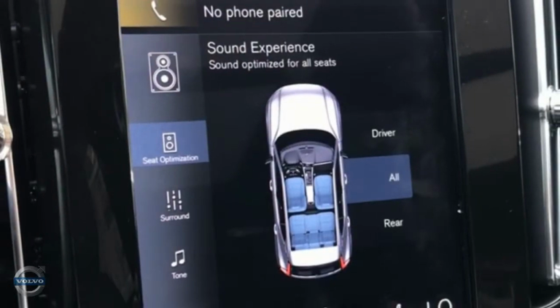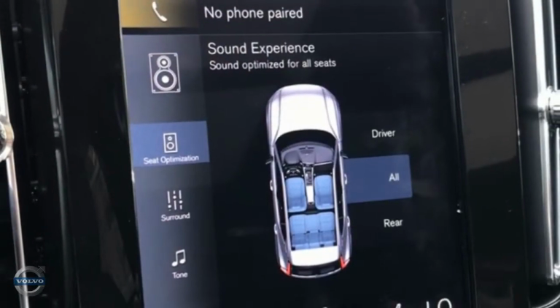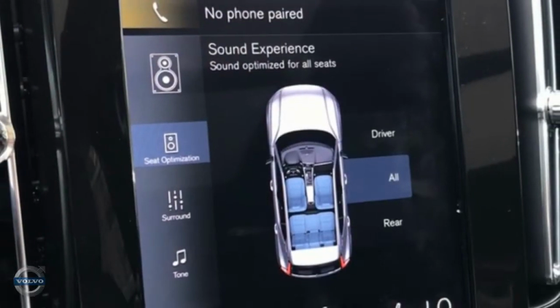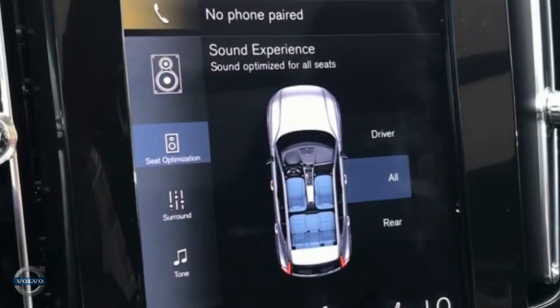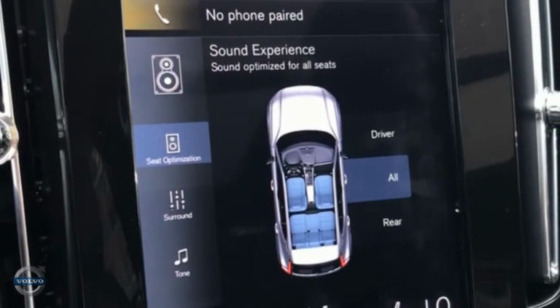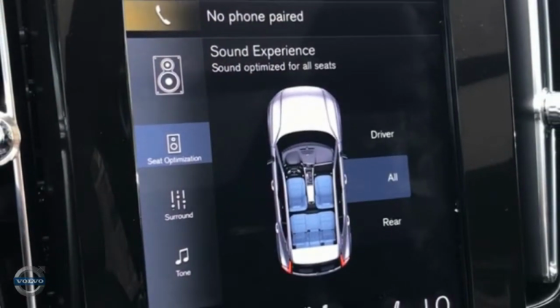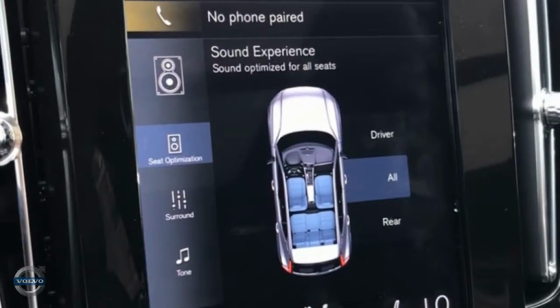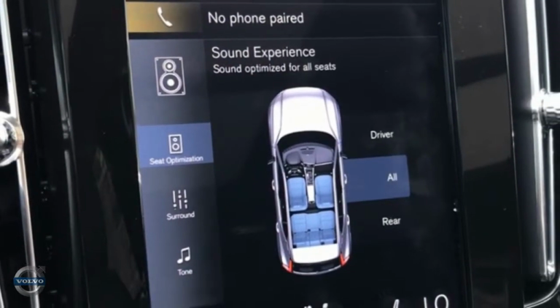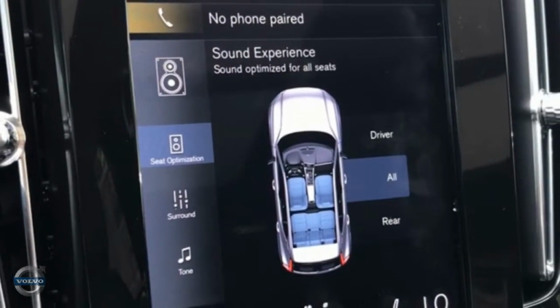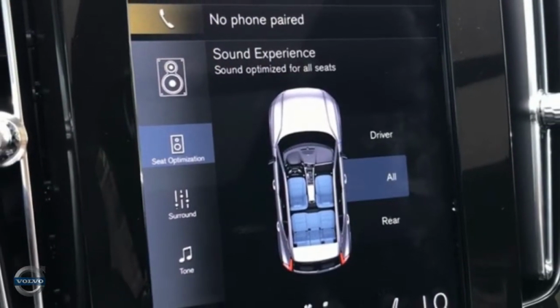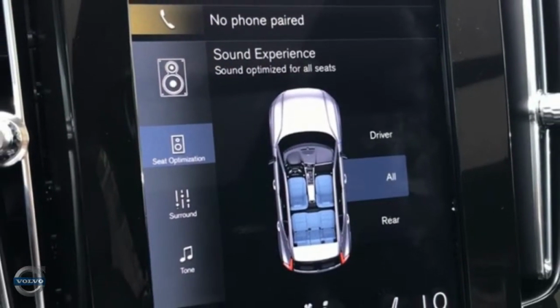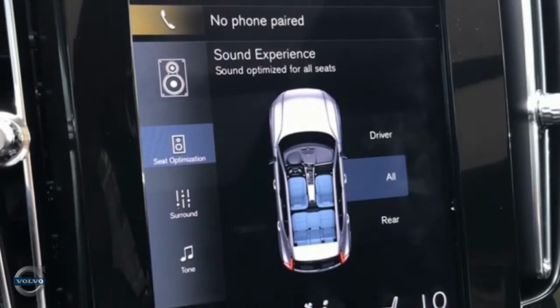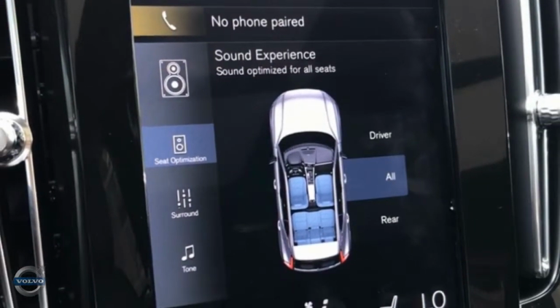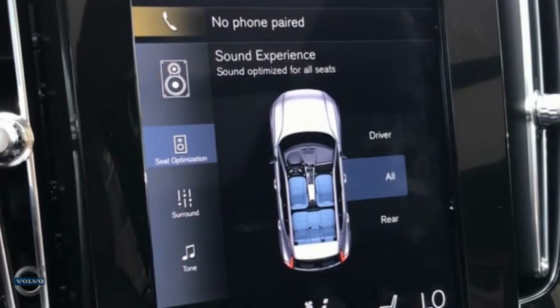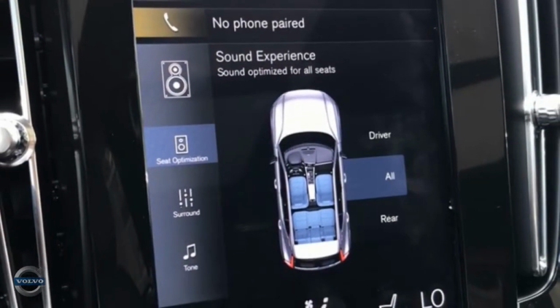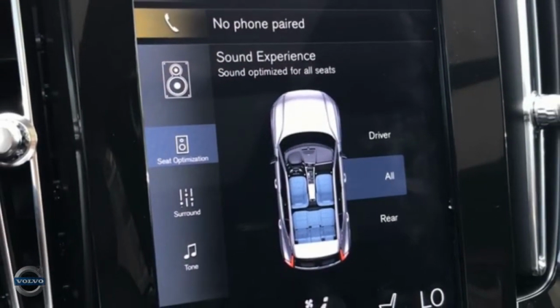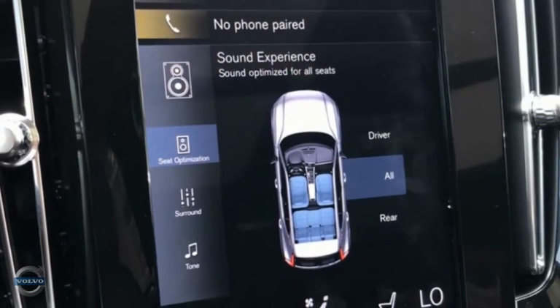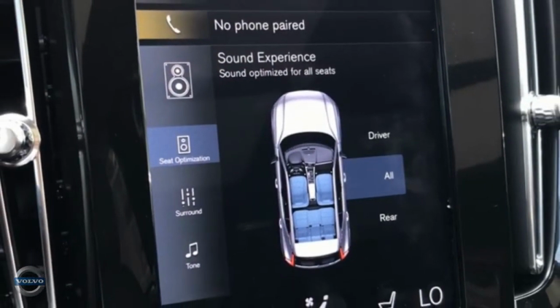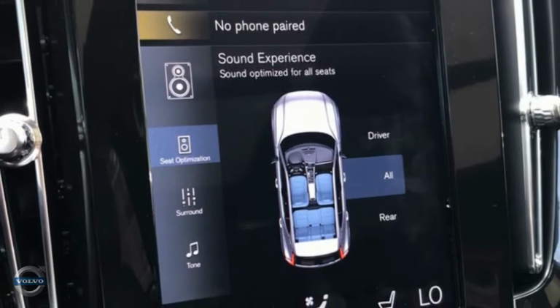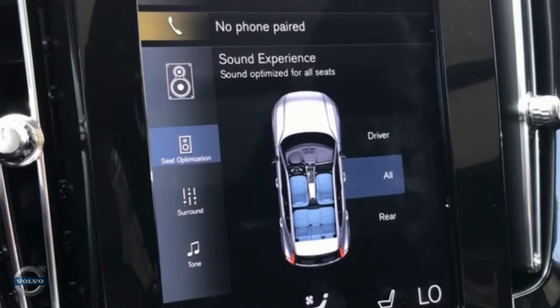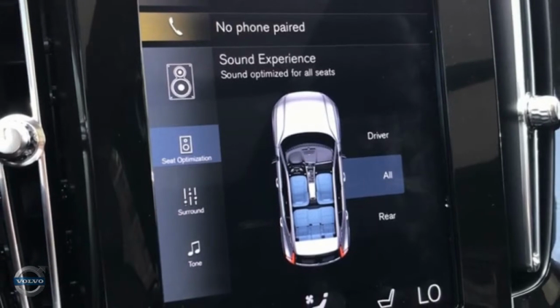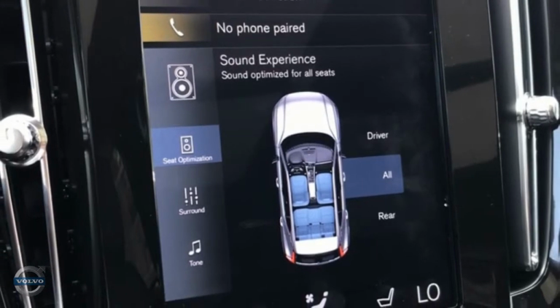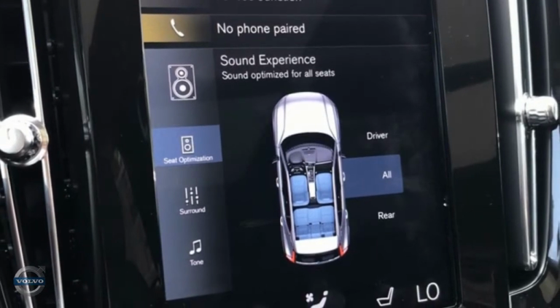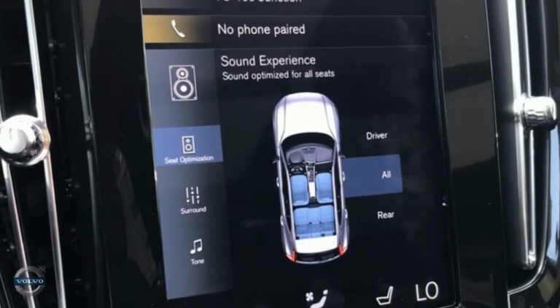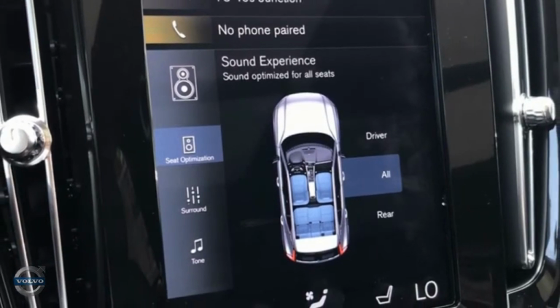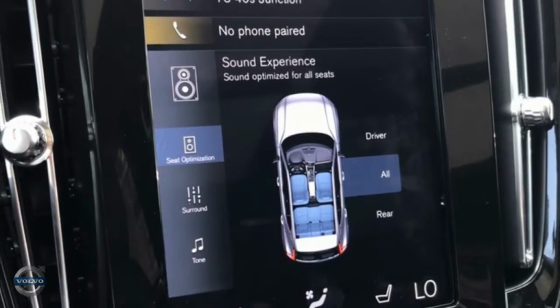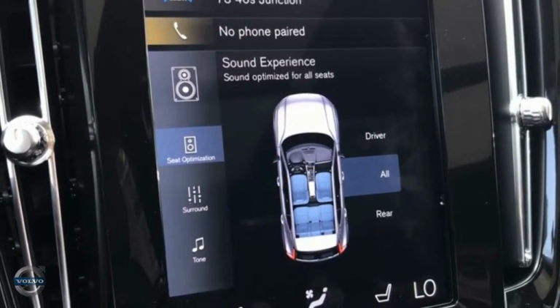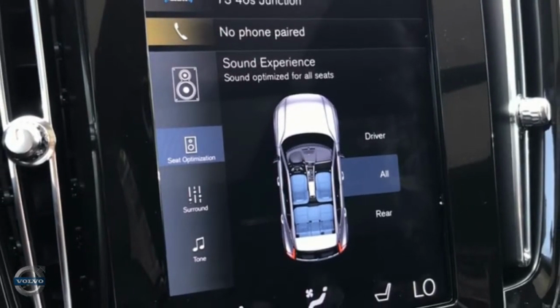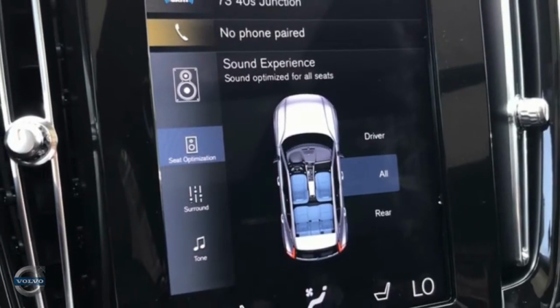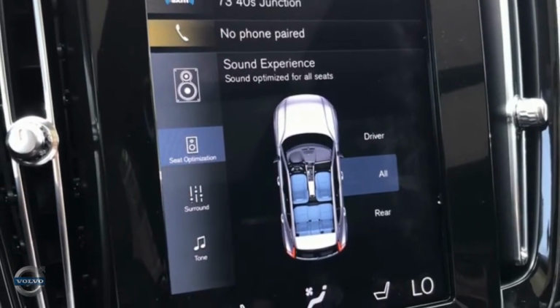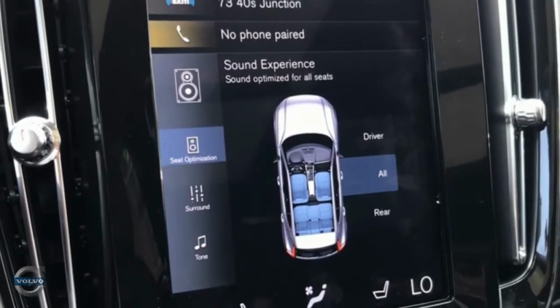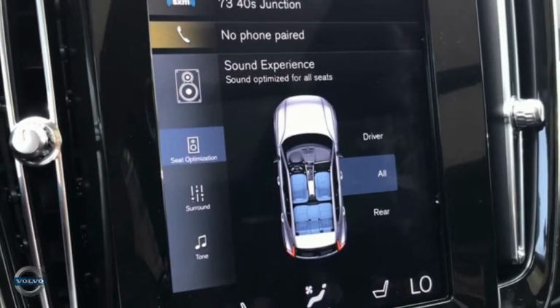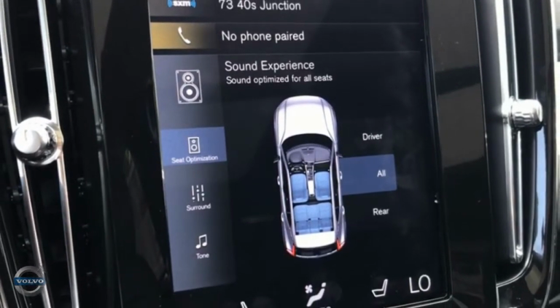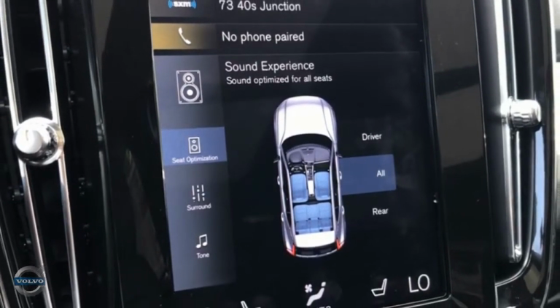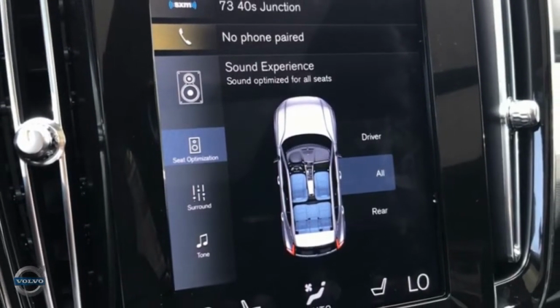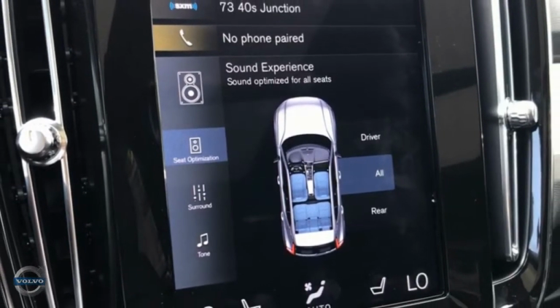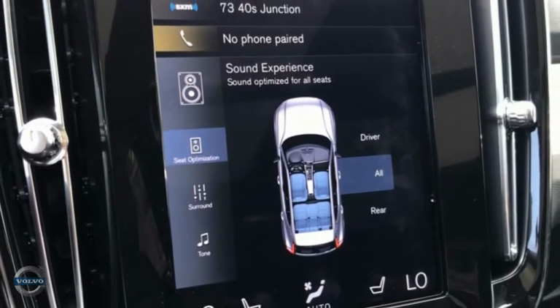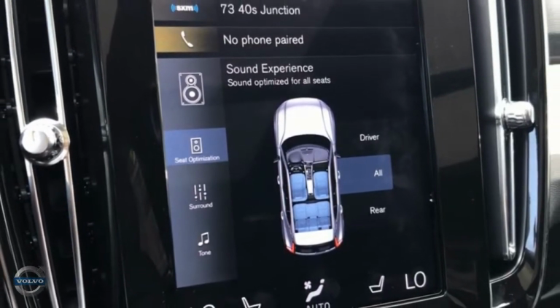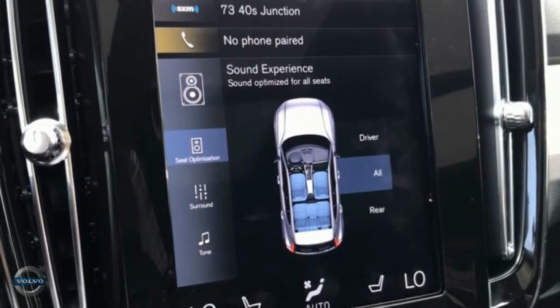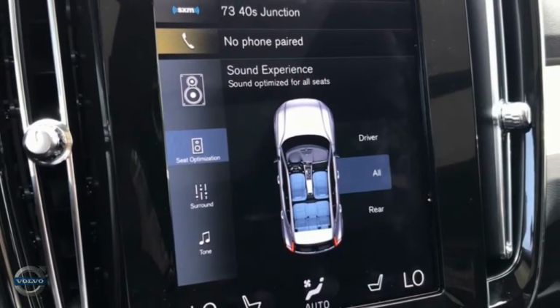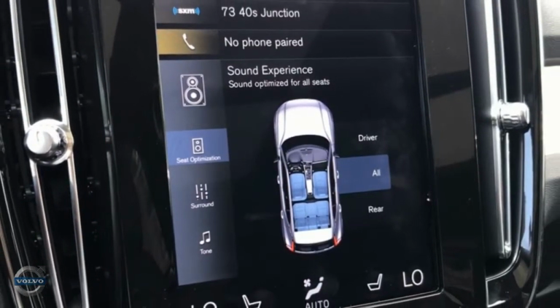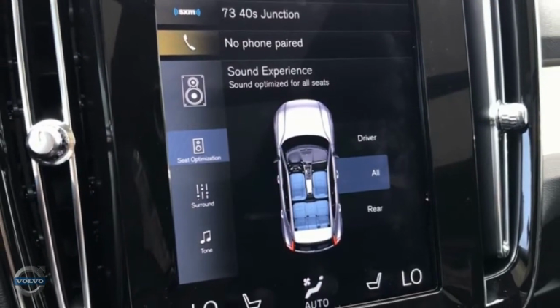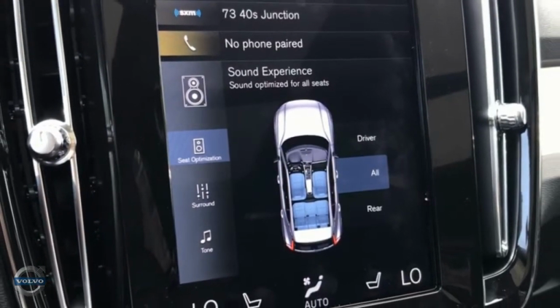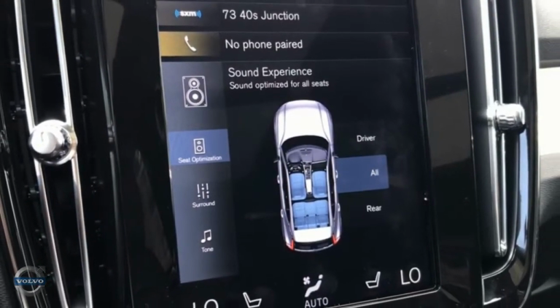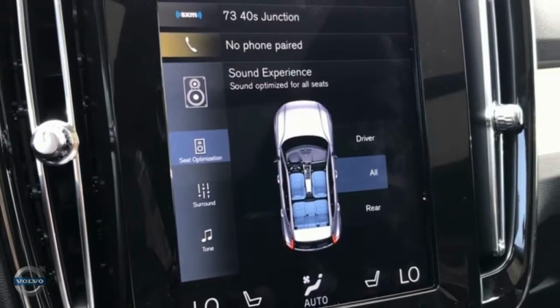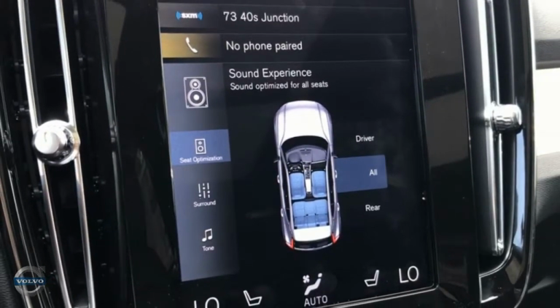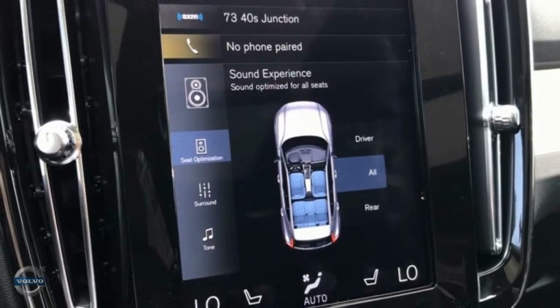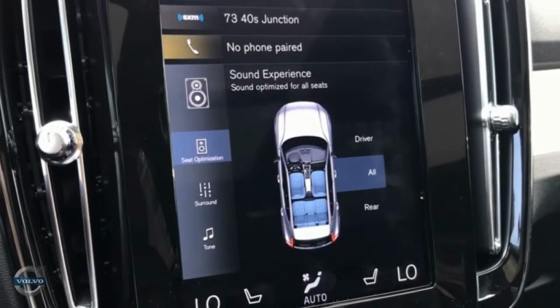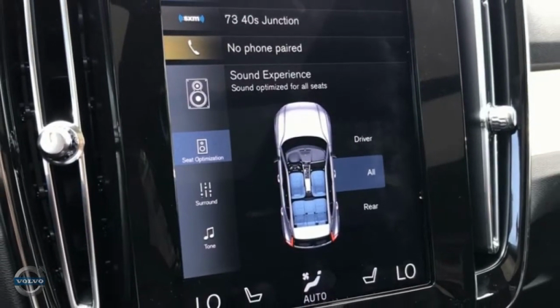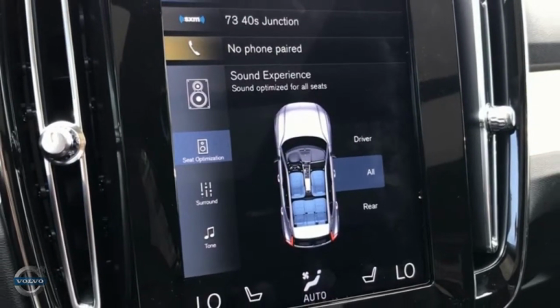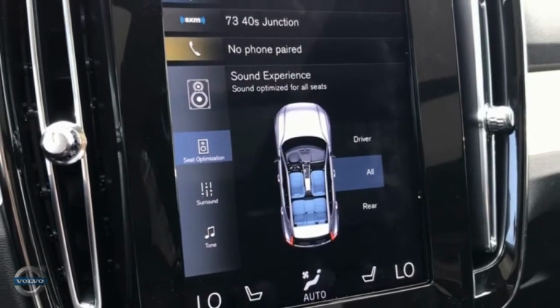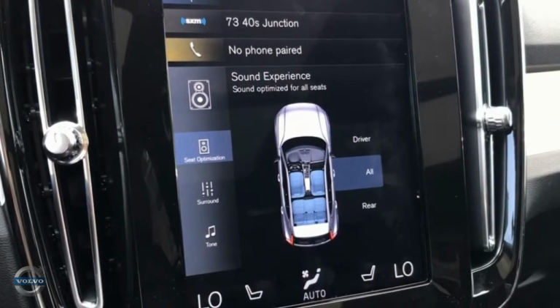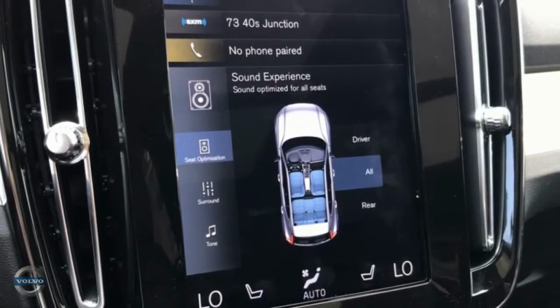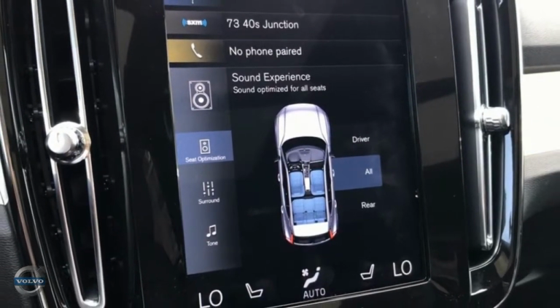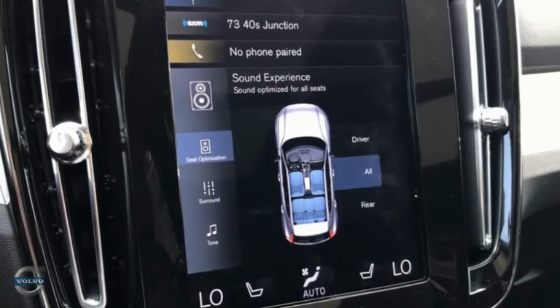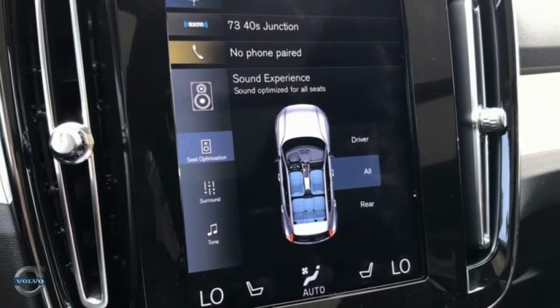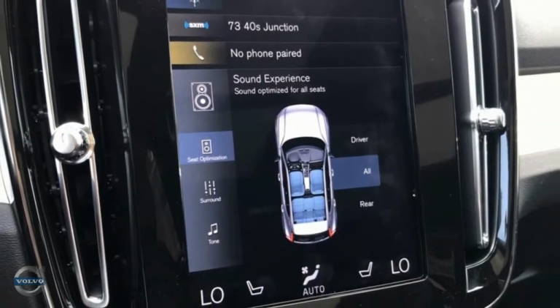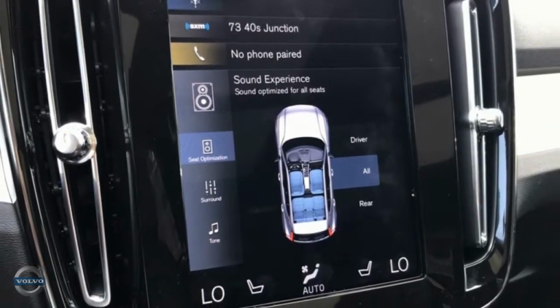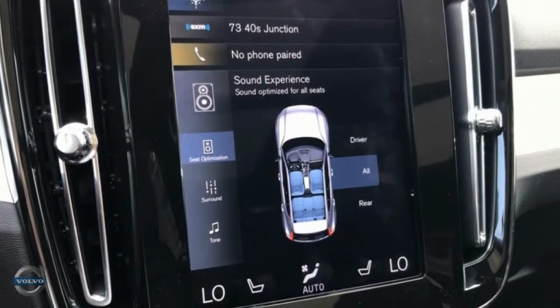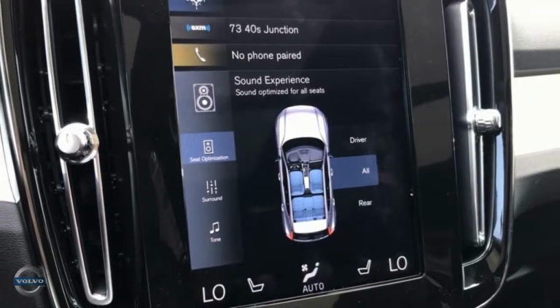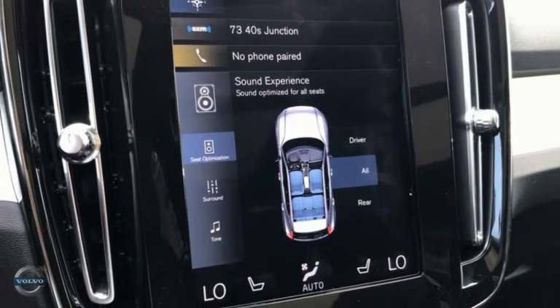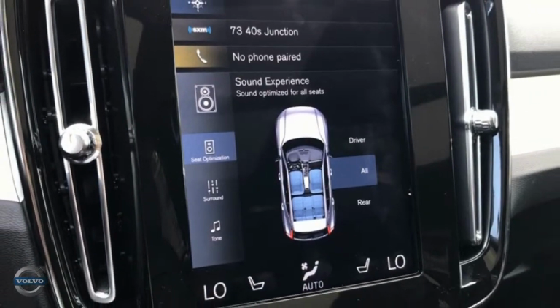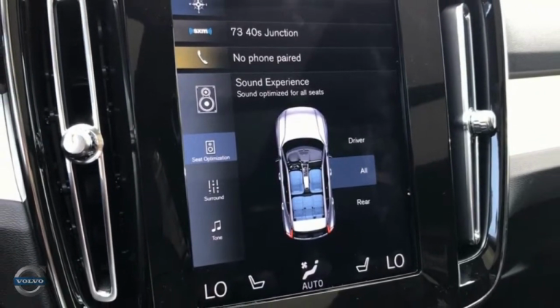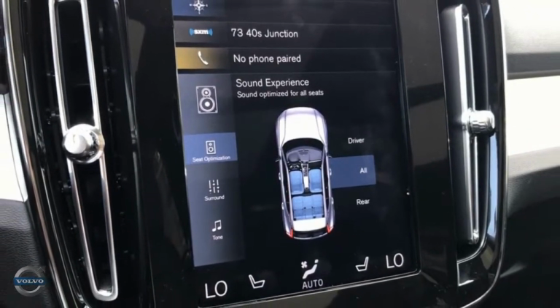Through the screen you can tune the speaker system to your liking, as well as choosing from multiple presets that make your vehicle sound like a concert hall.